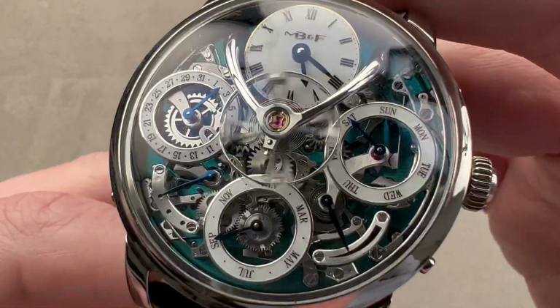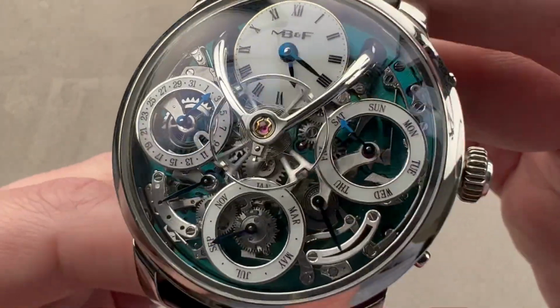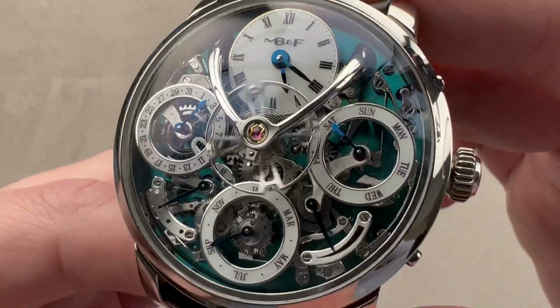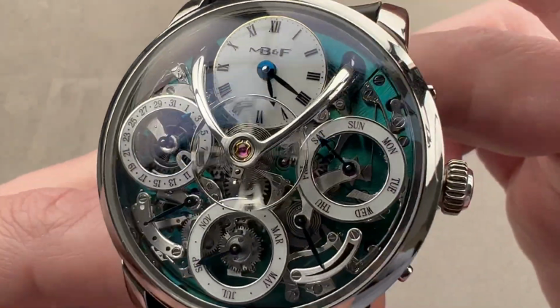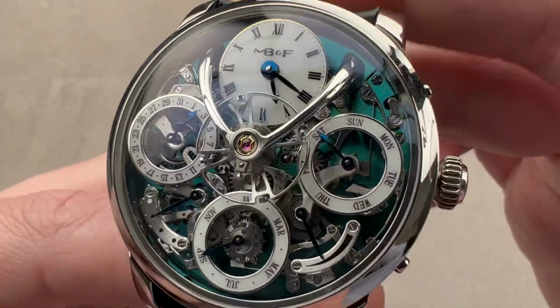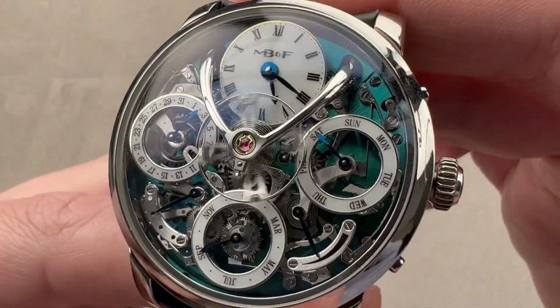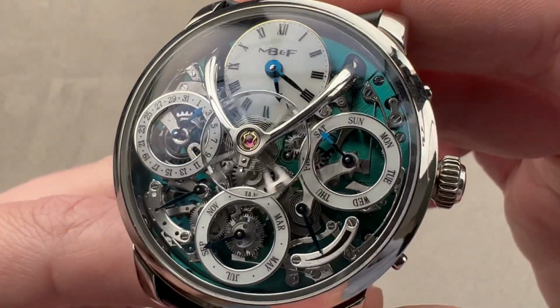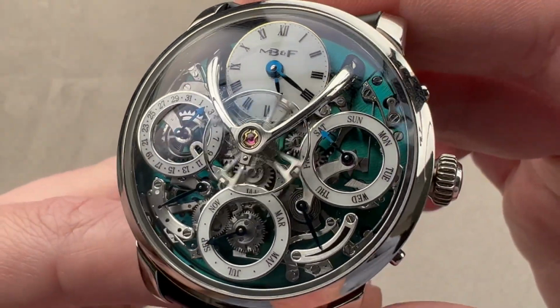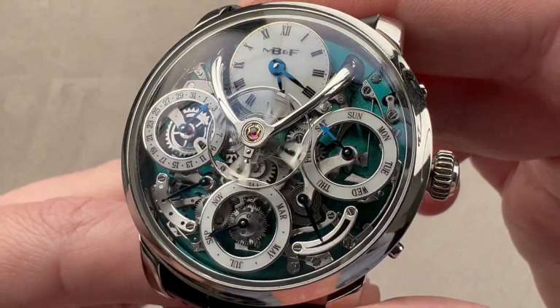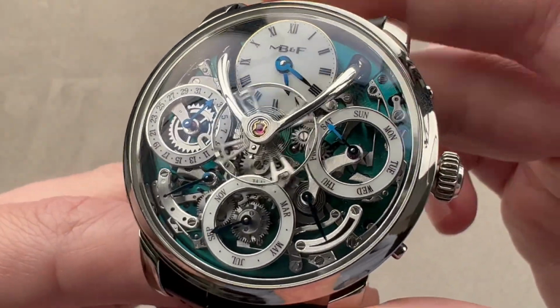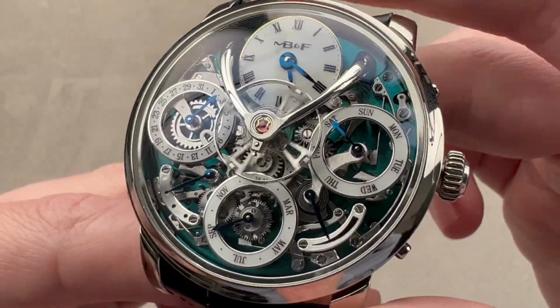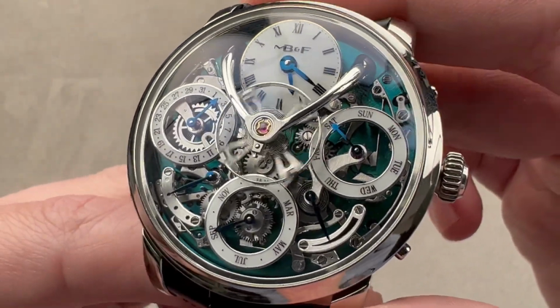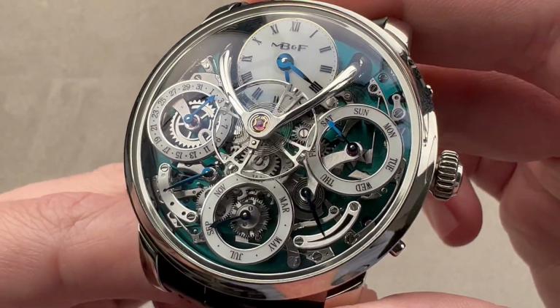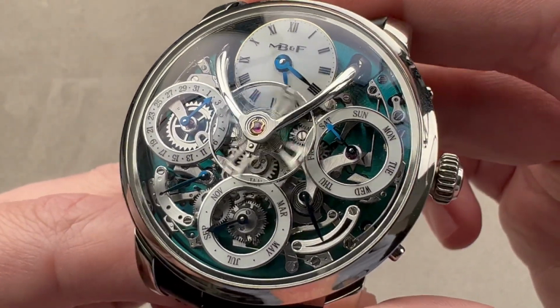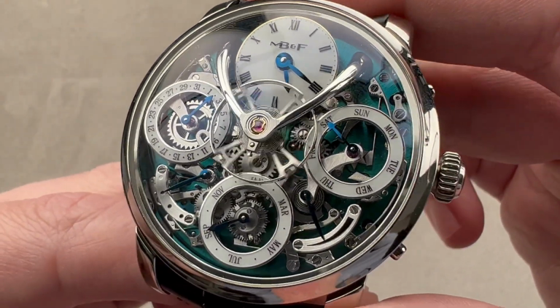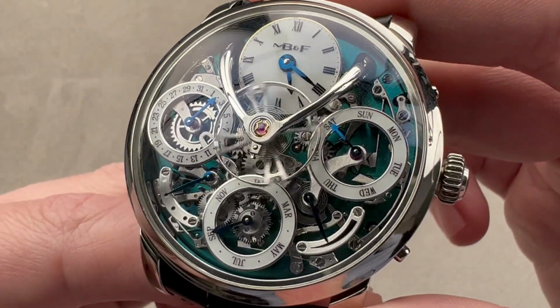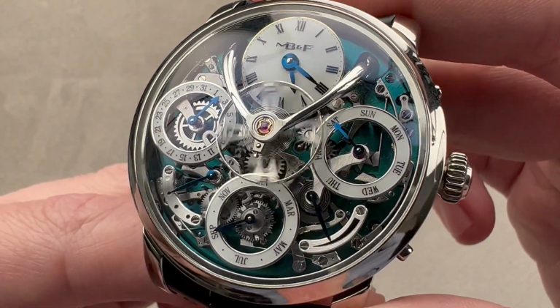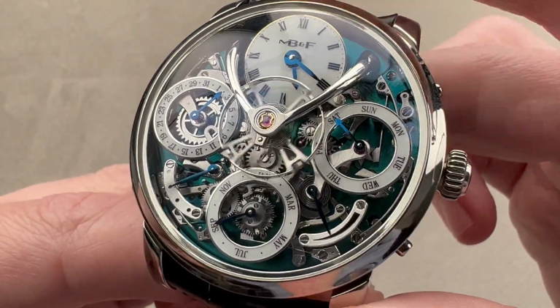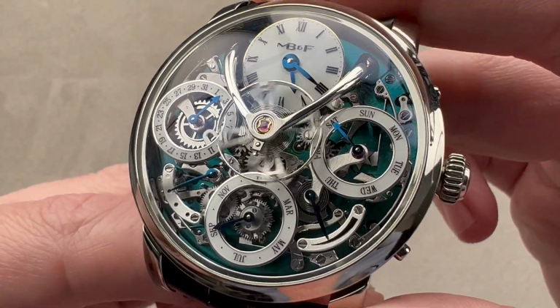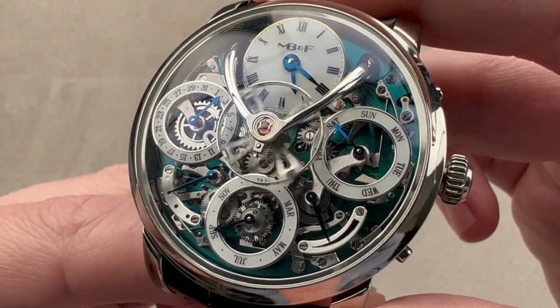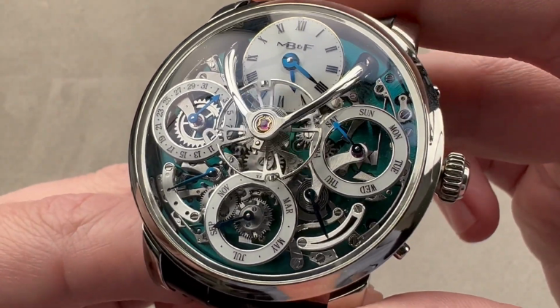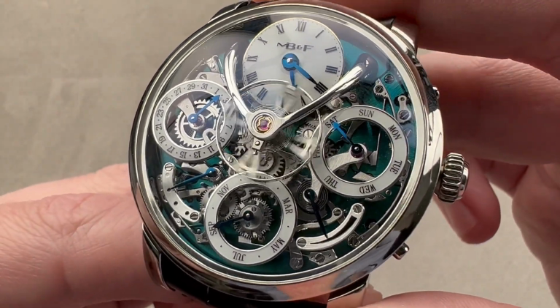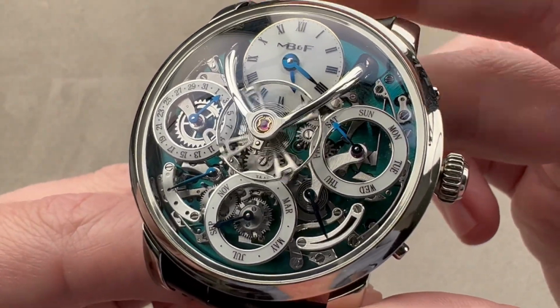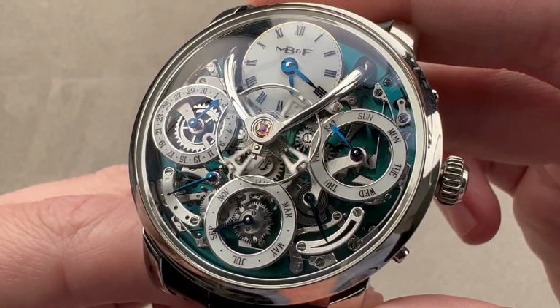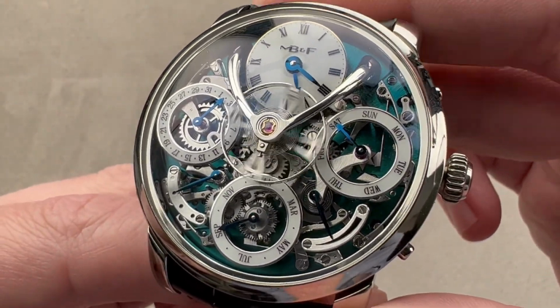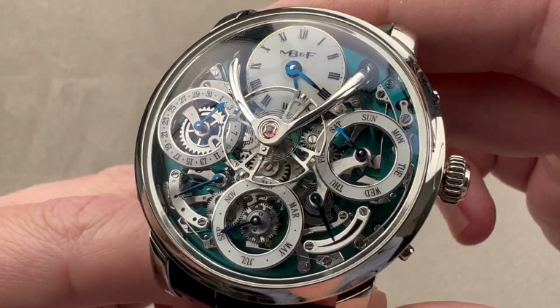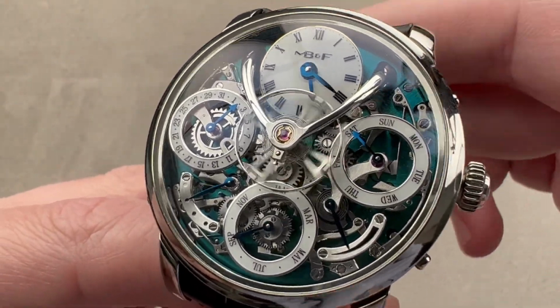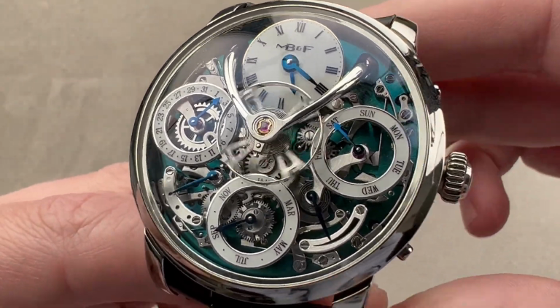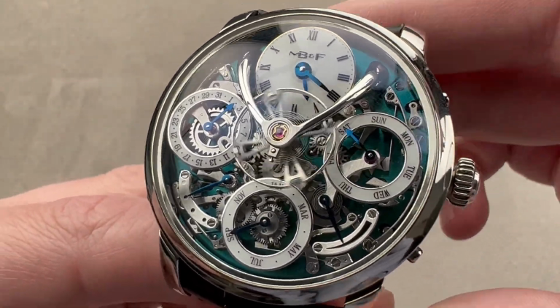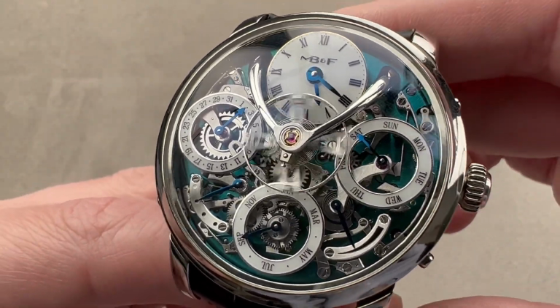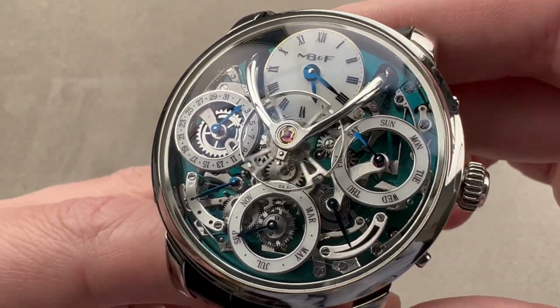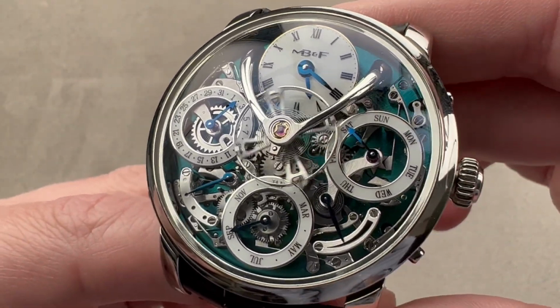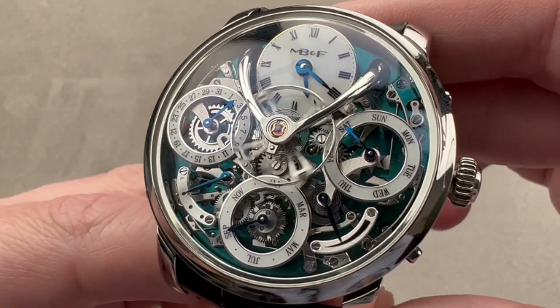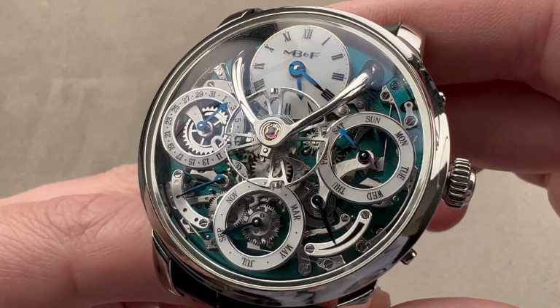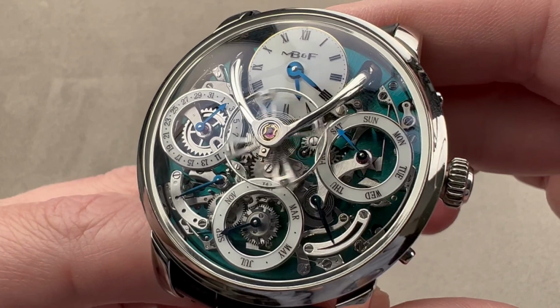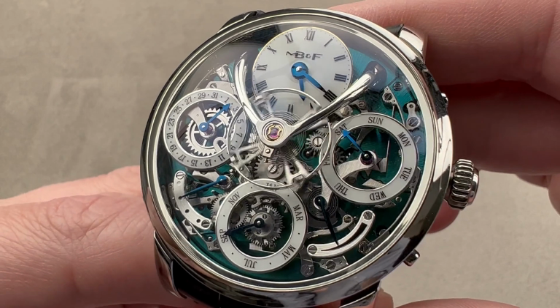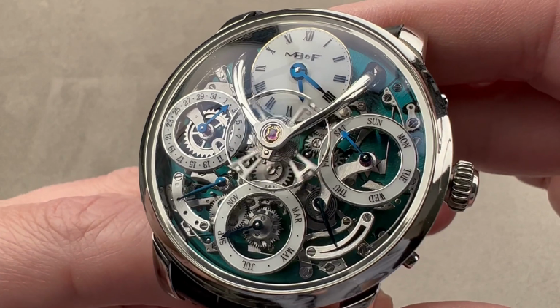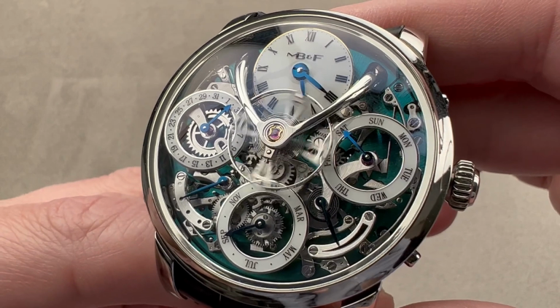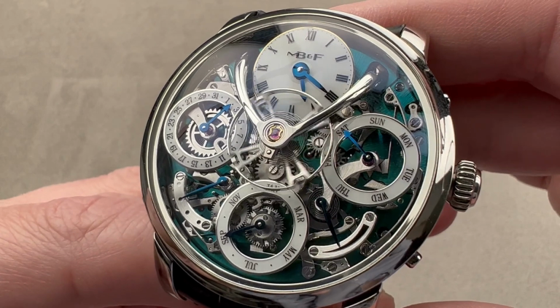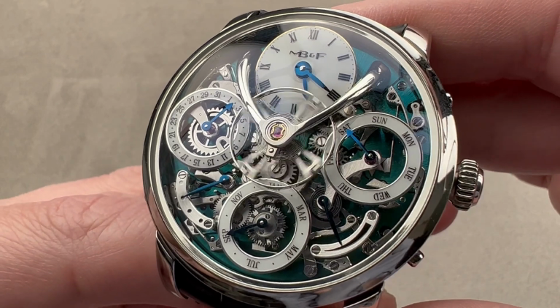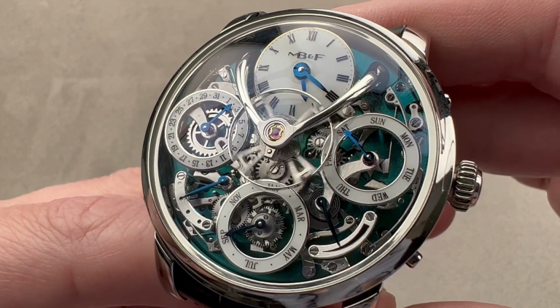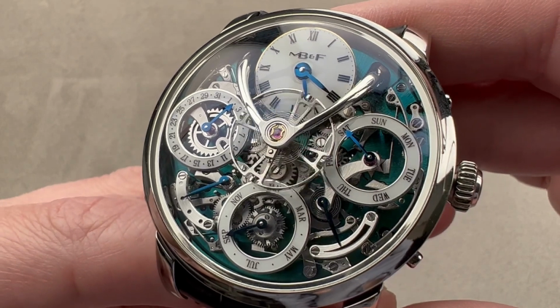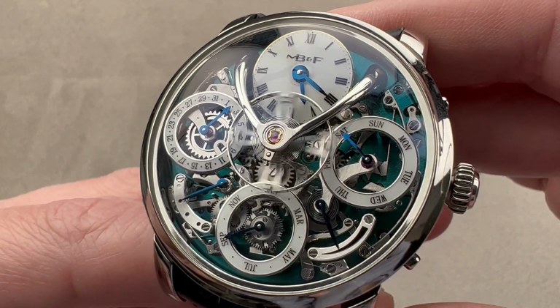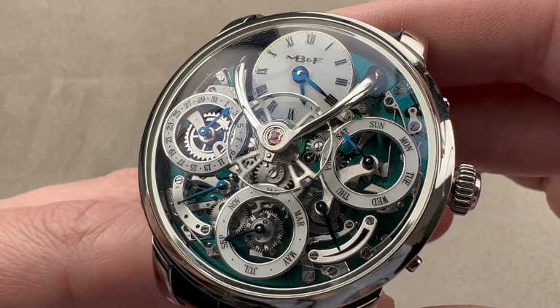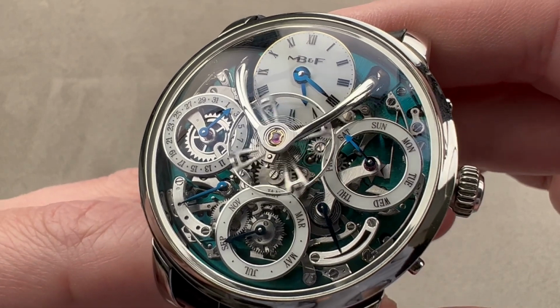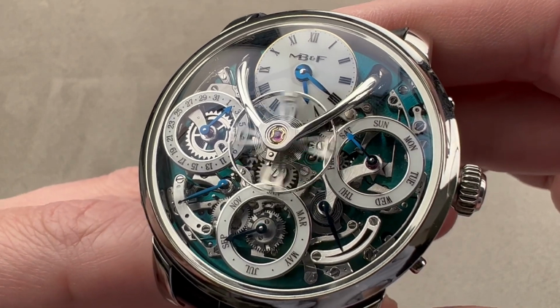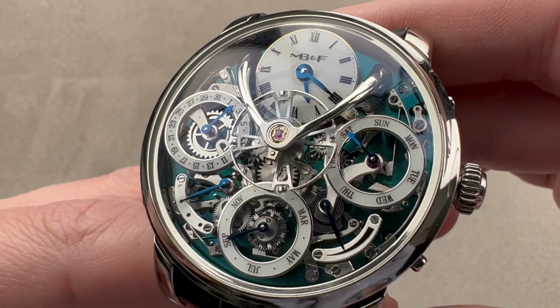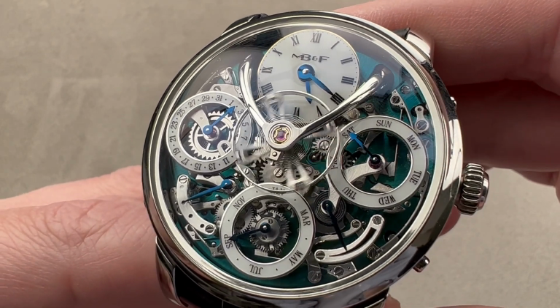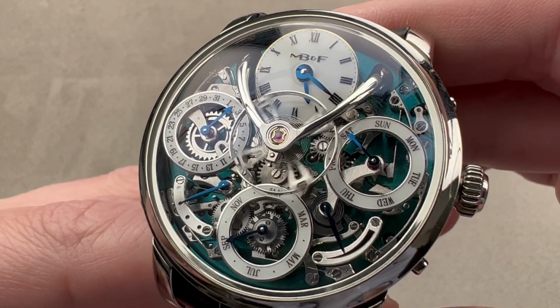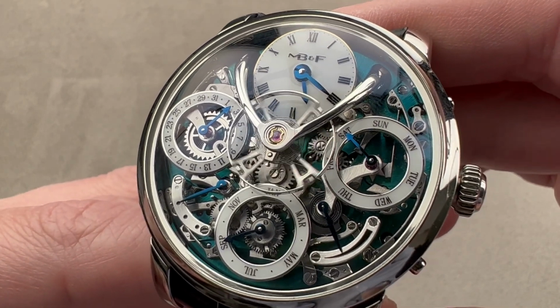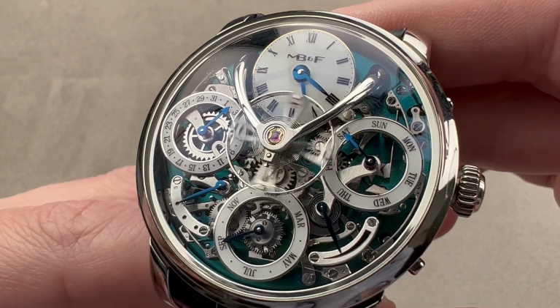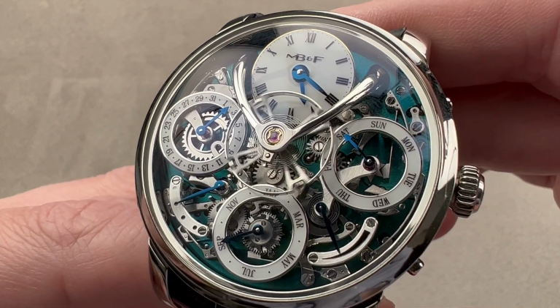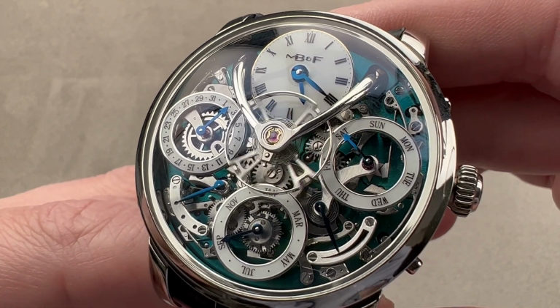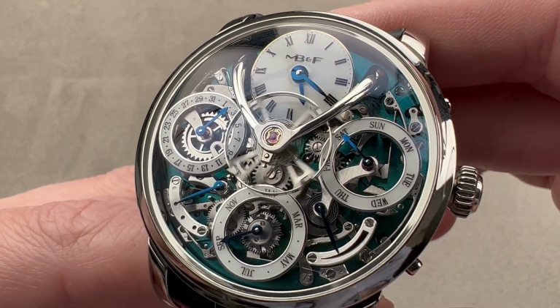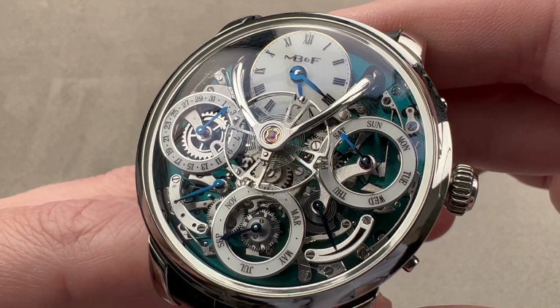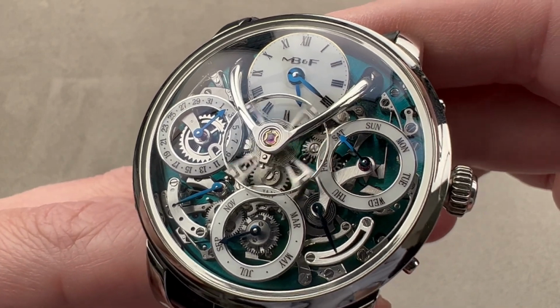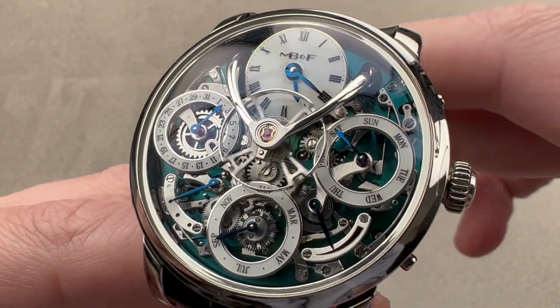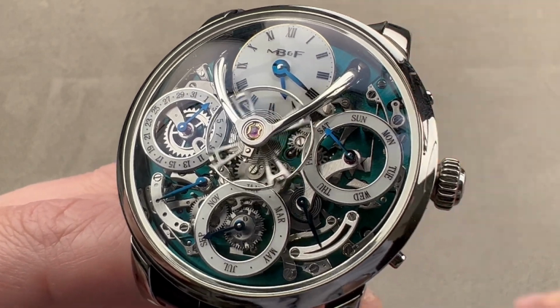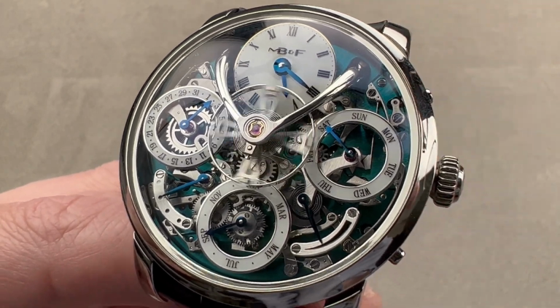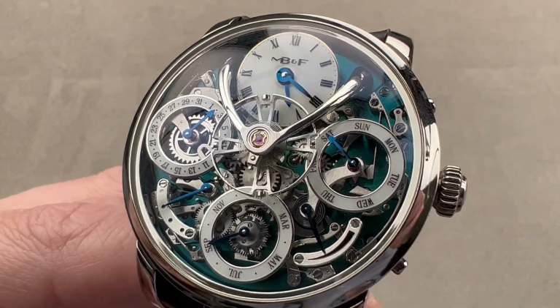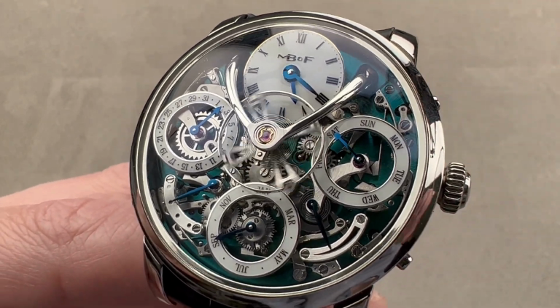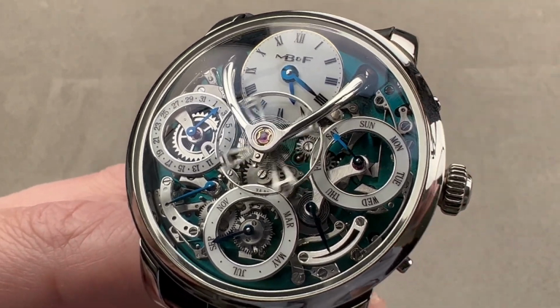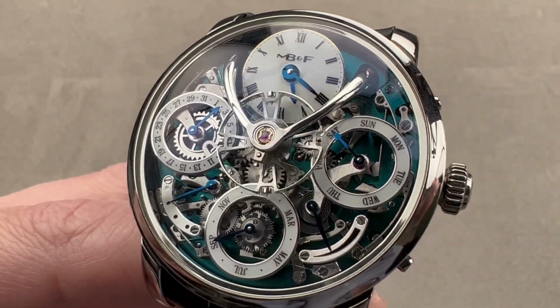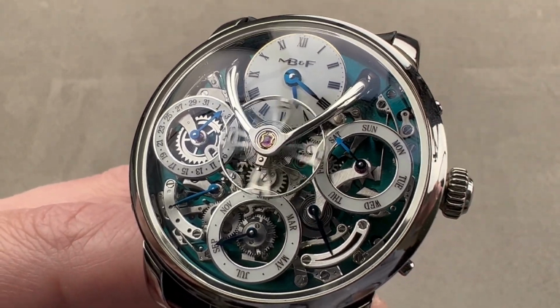Reach out to tmaso@thewatchbox.com for purchase and pricing details of this MB&F Legacy Machine Perpetual.